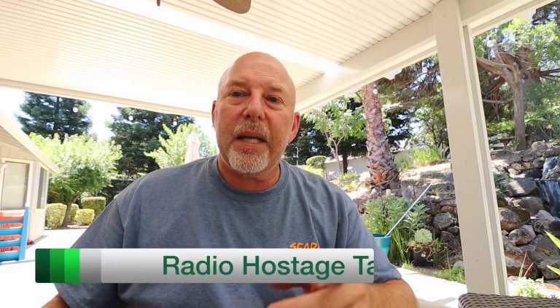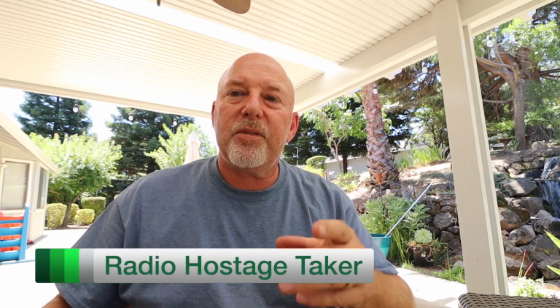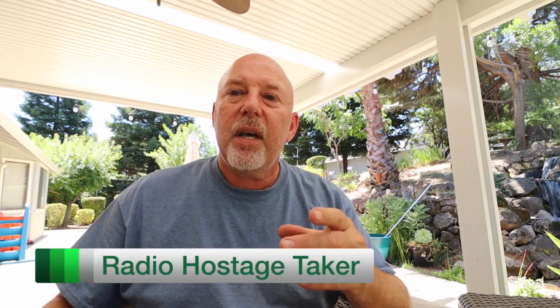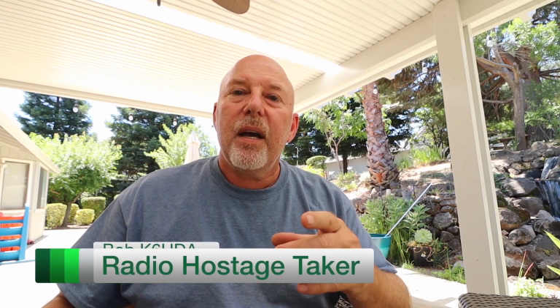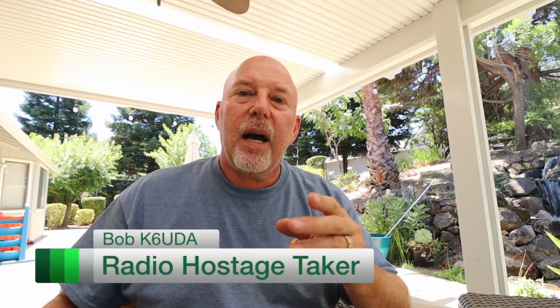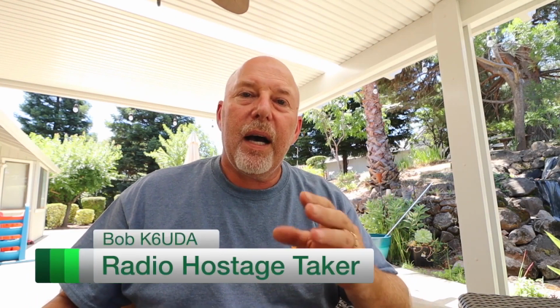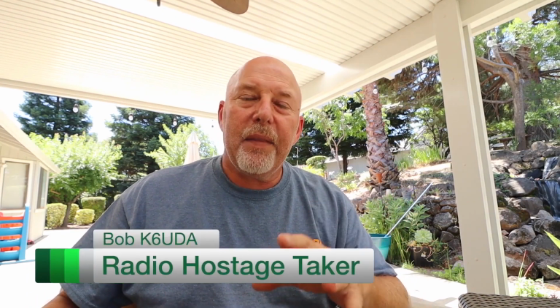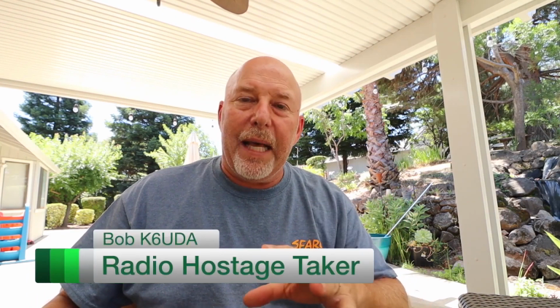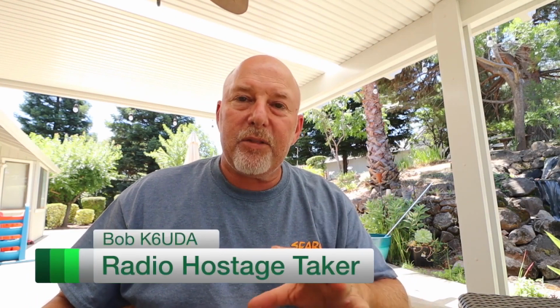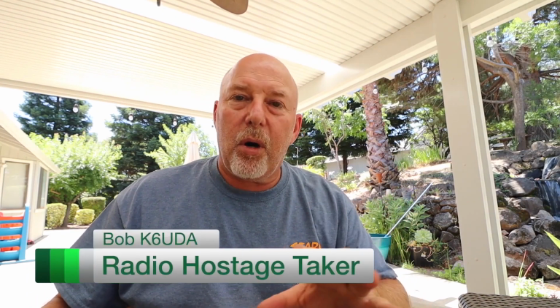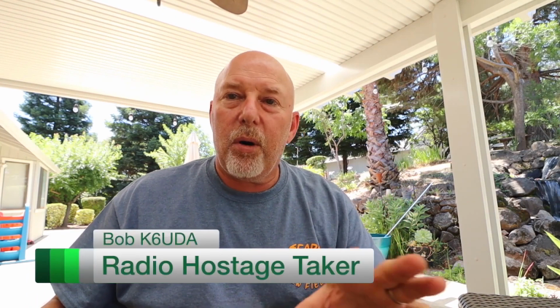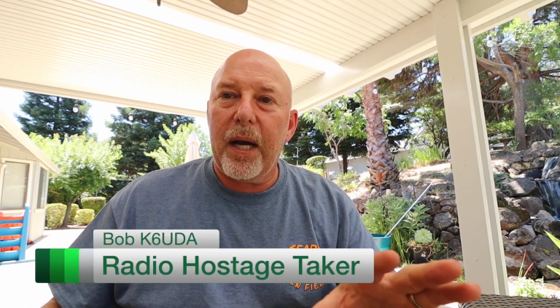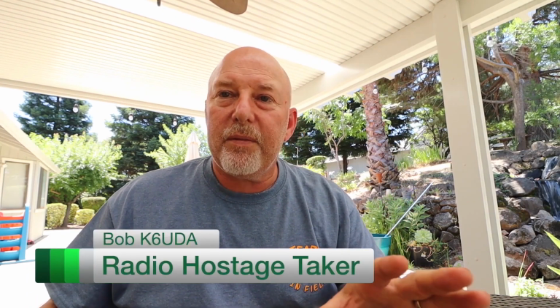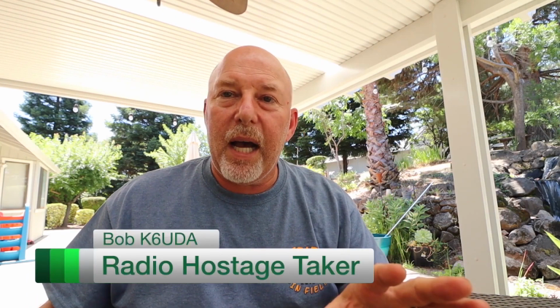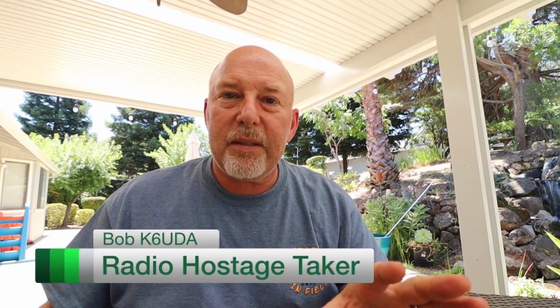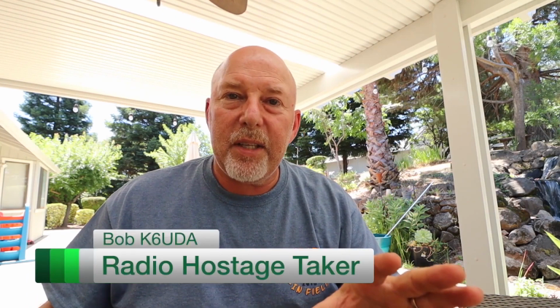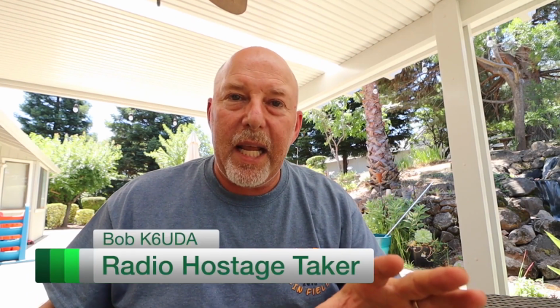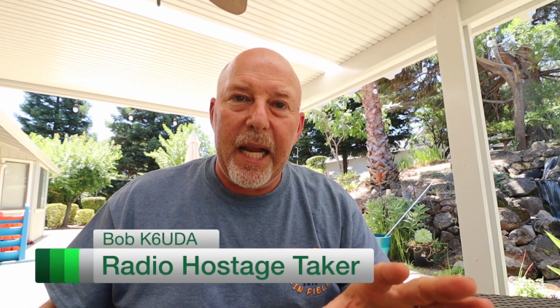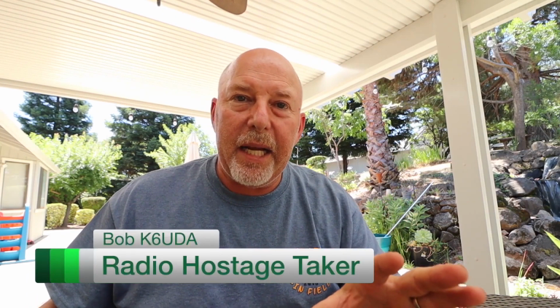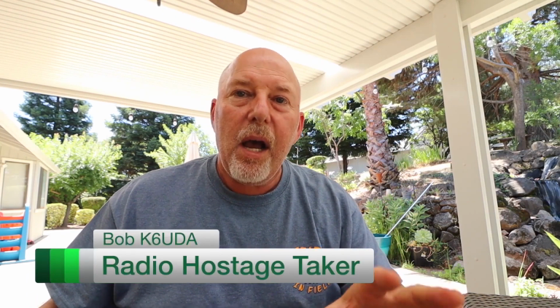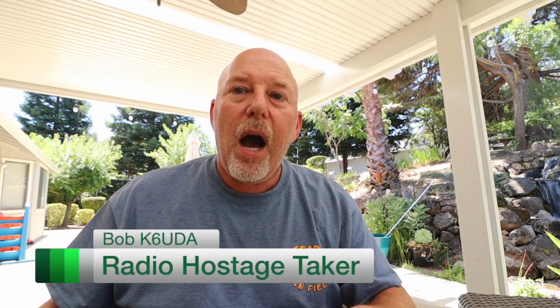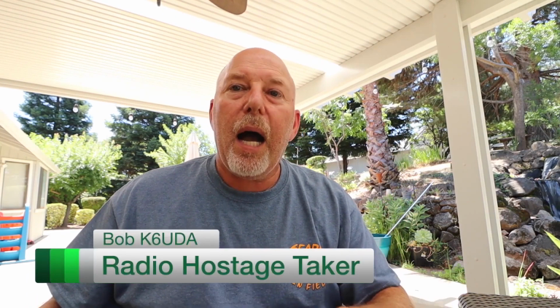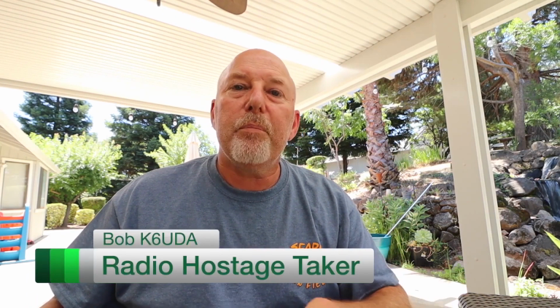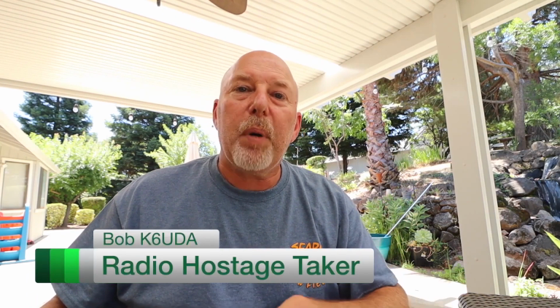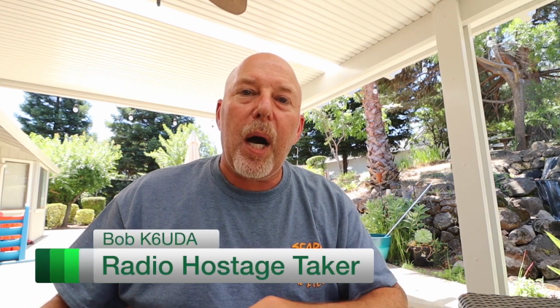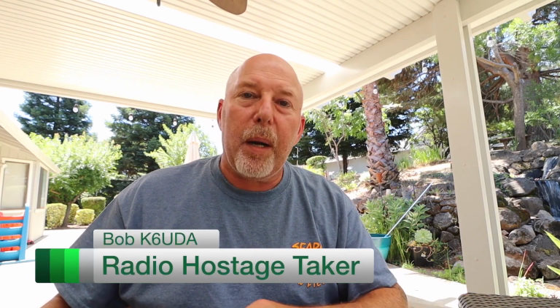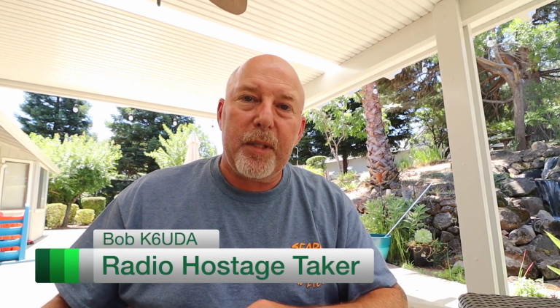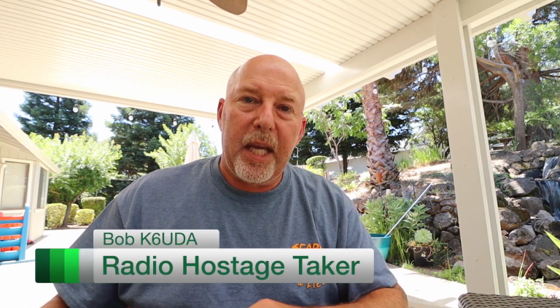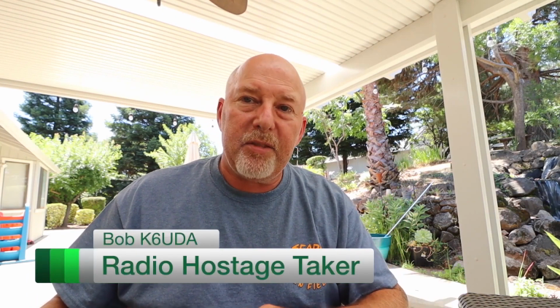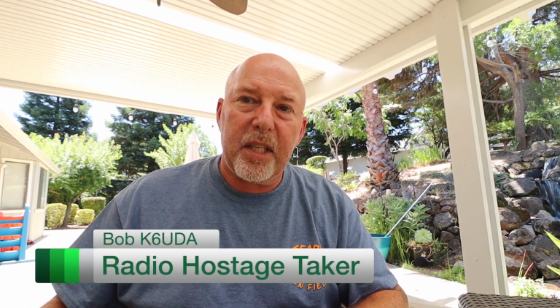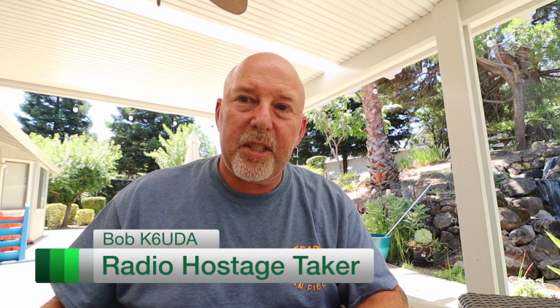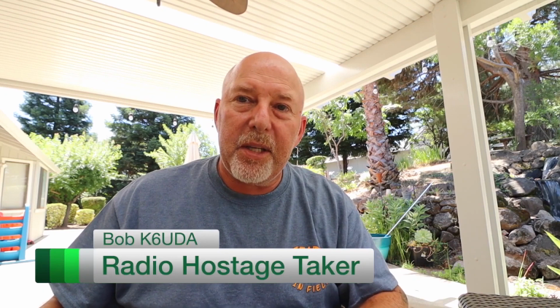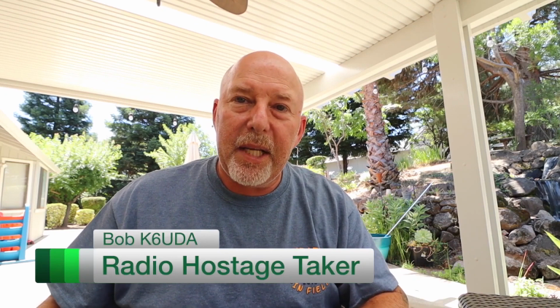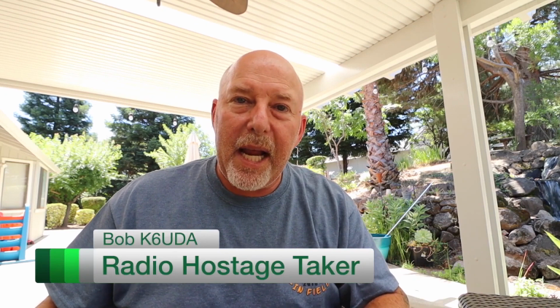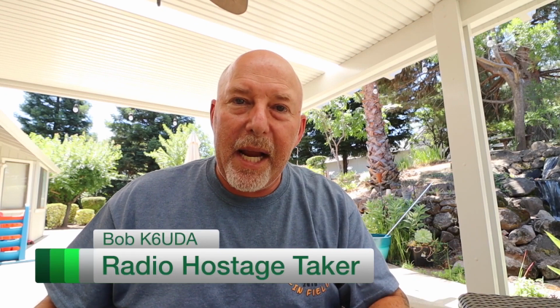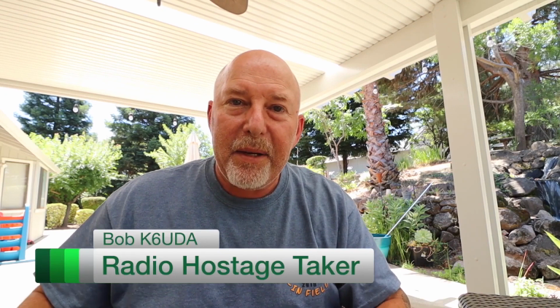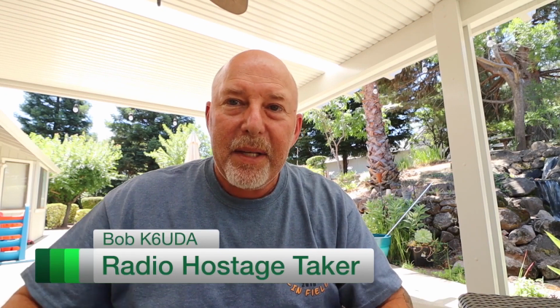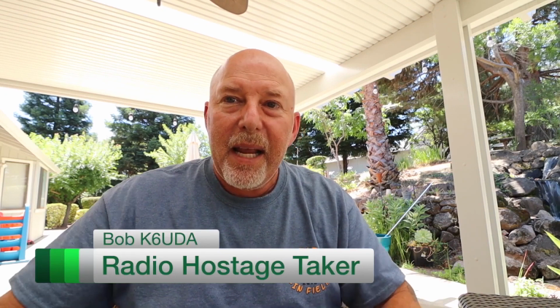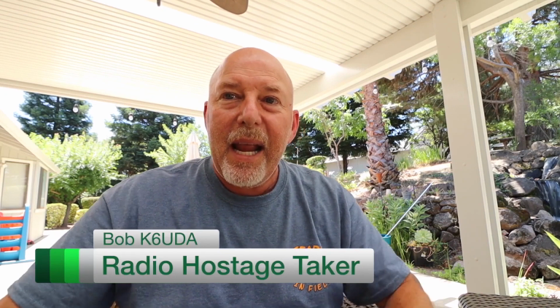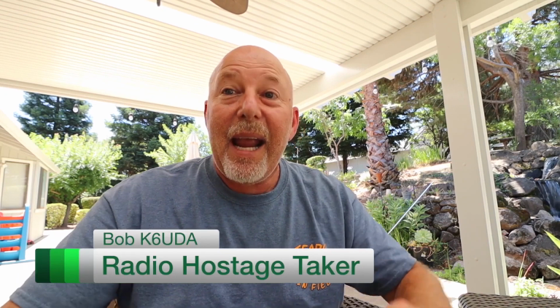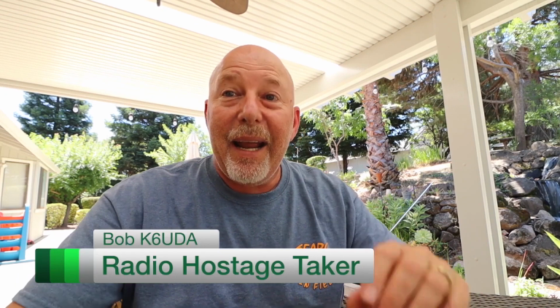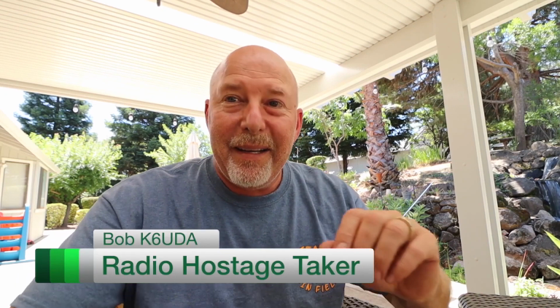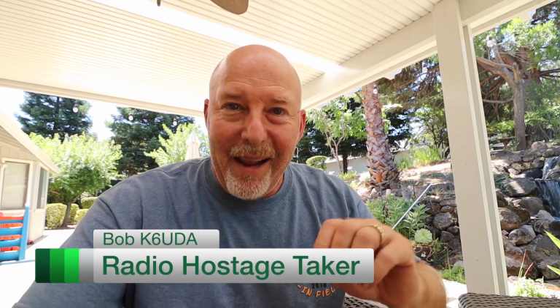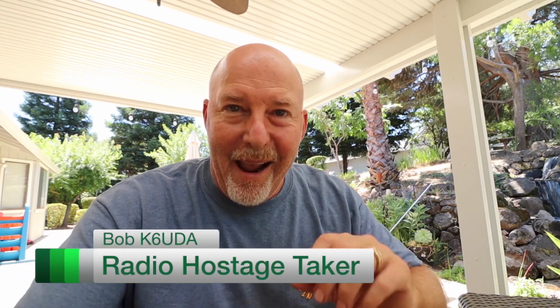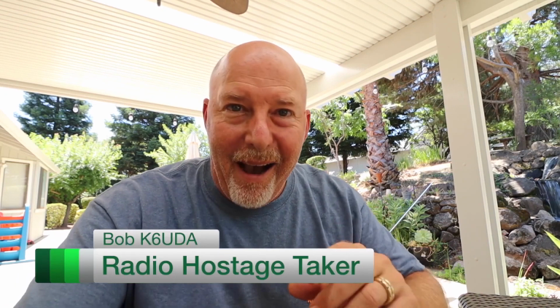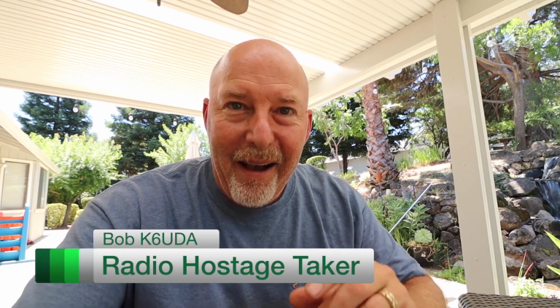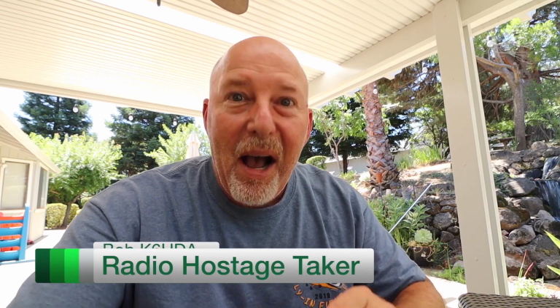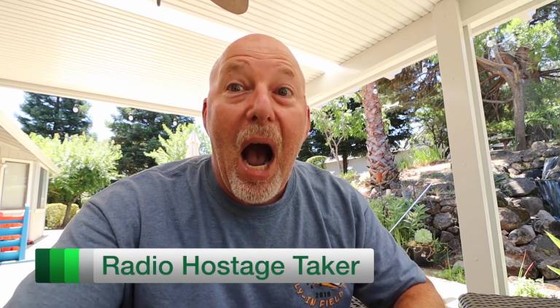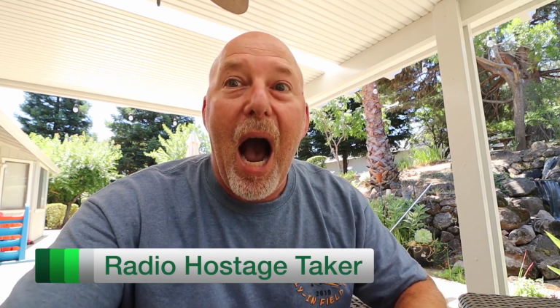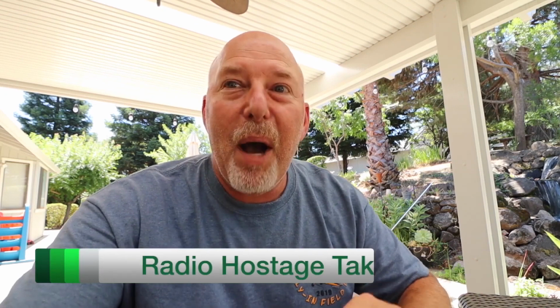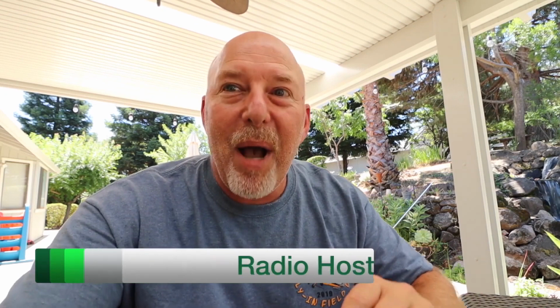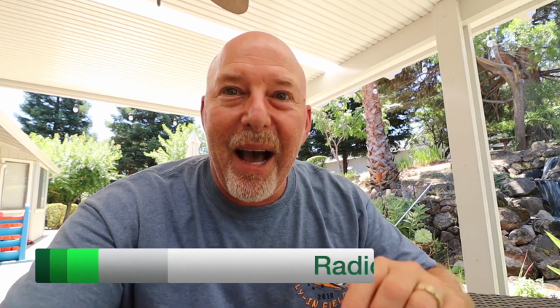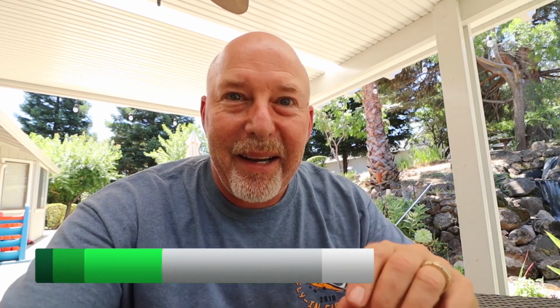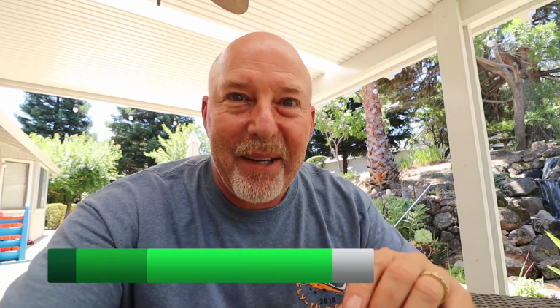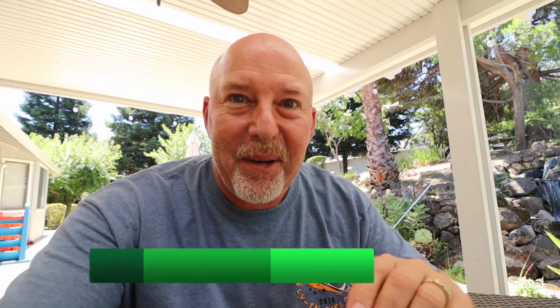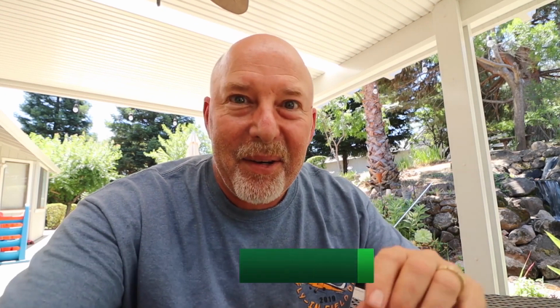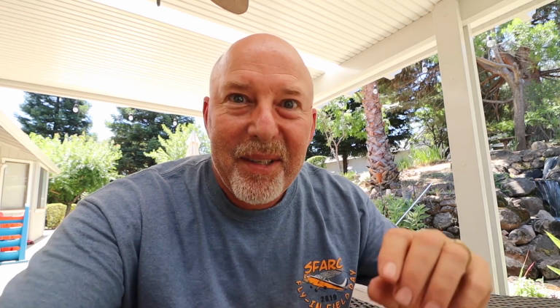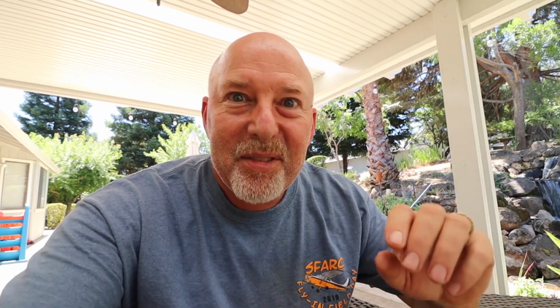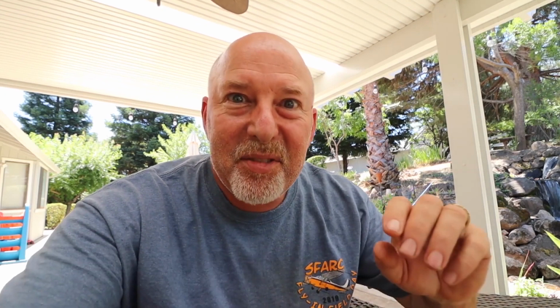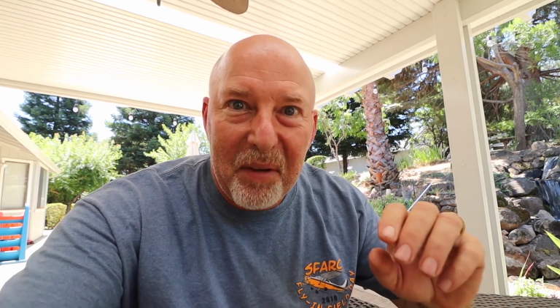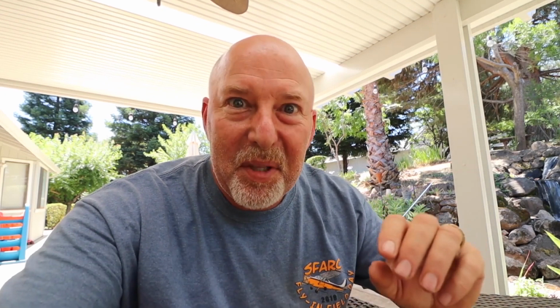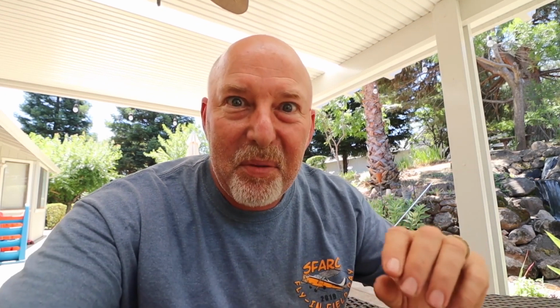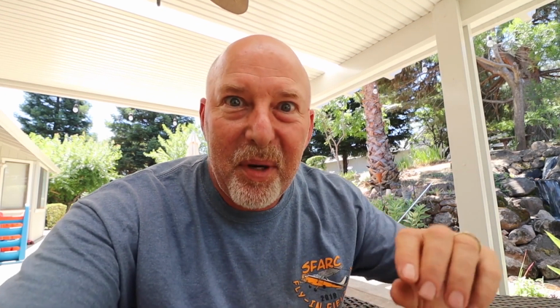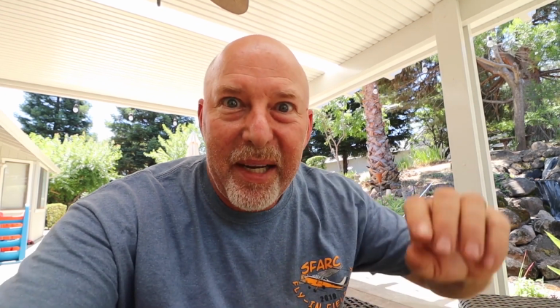That's all I've got today. I'm Bob, K6 UDA, and I'm out of here. 73.